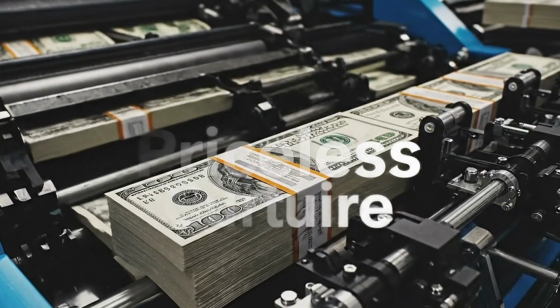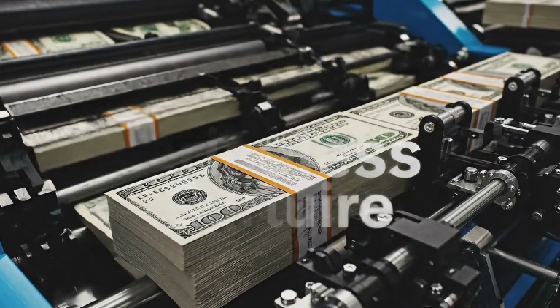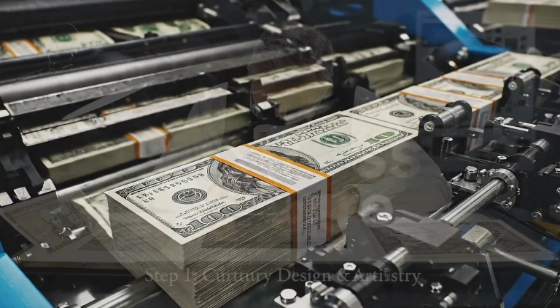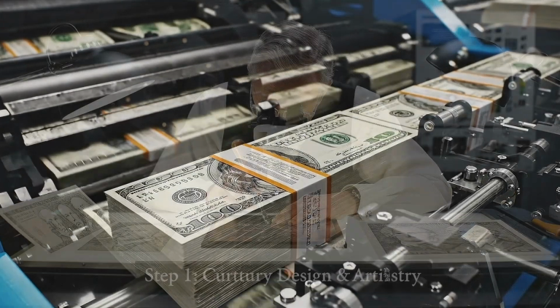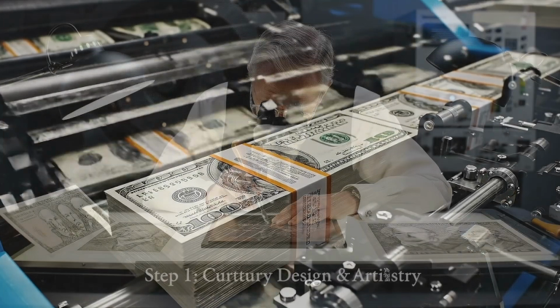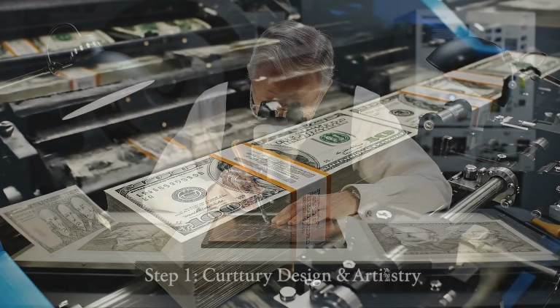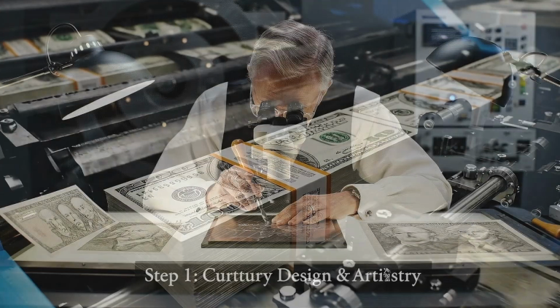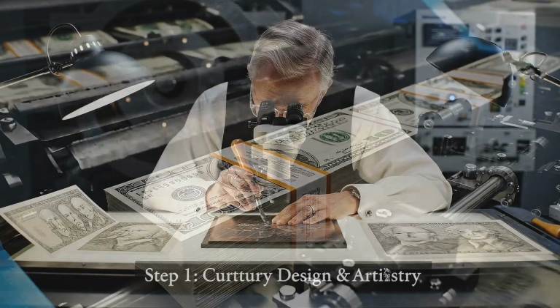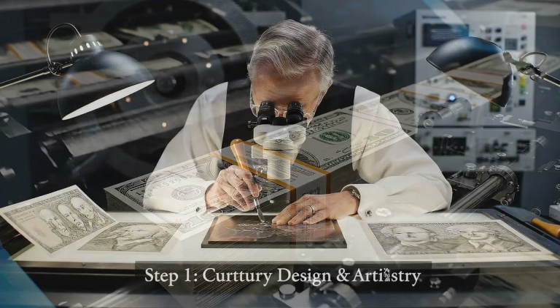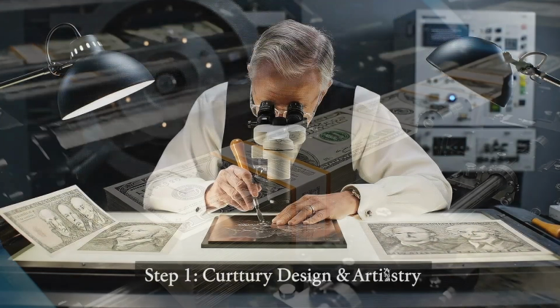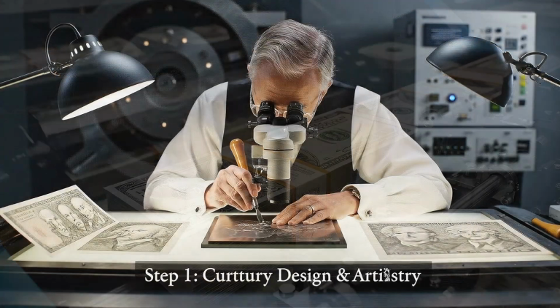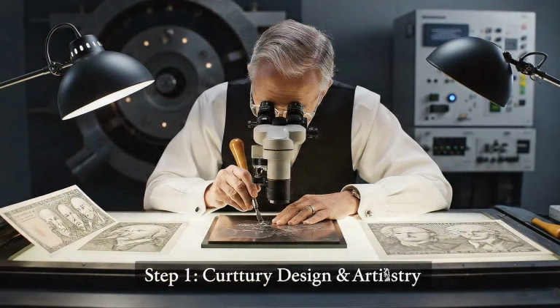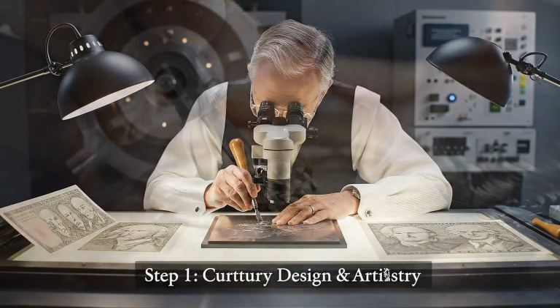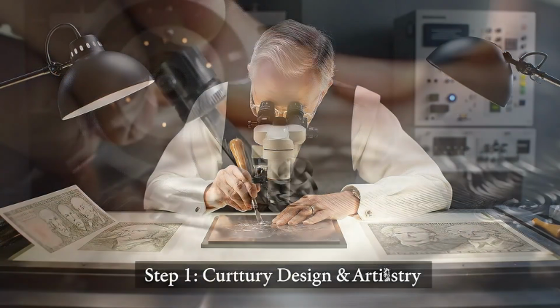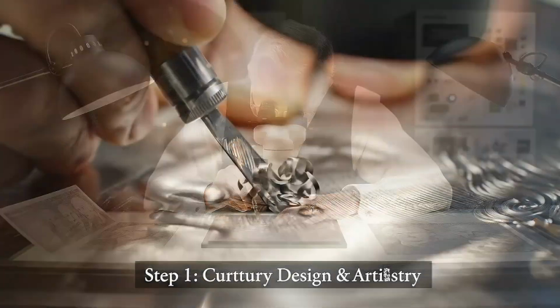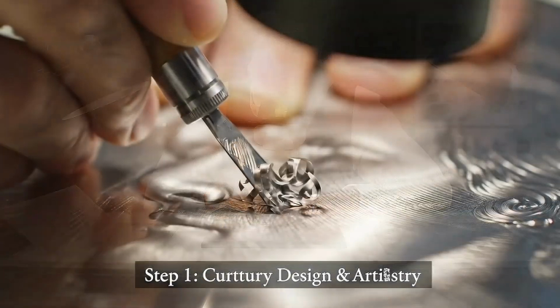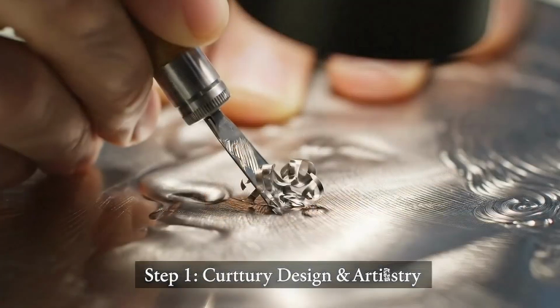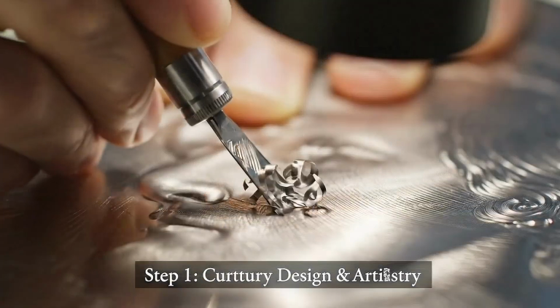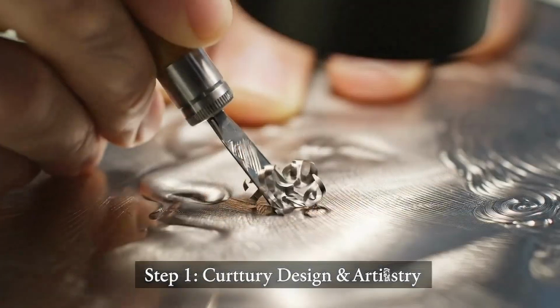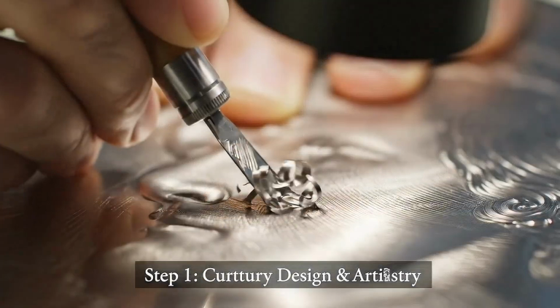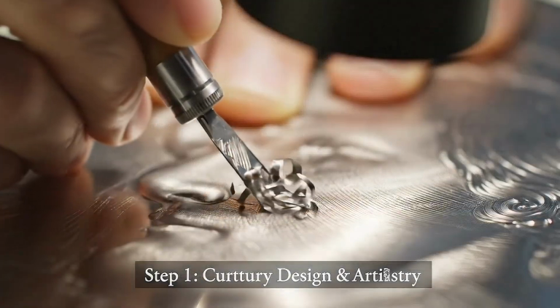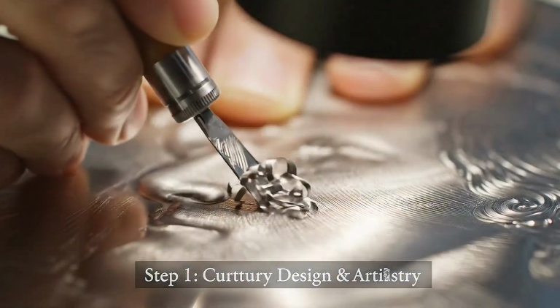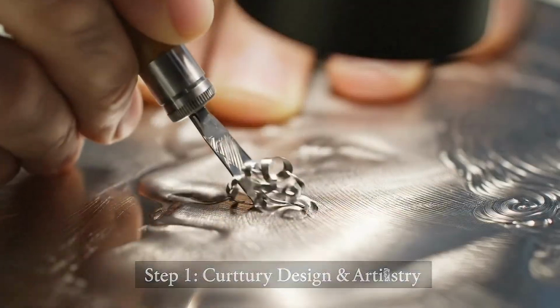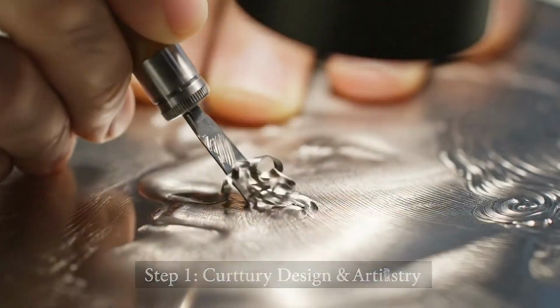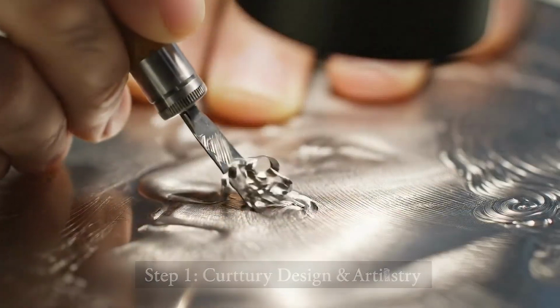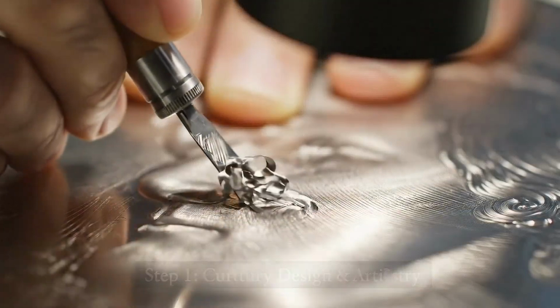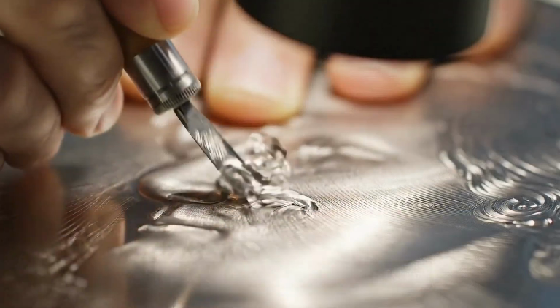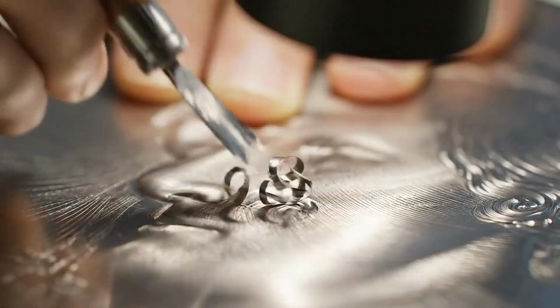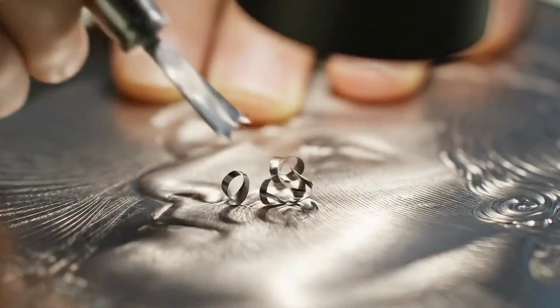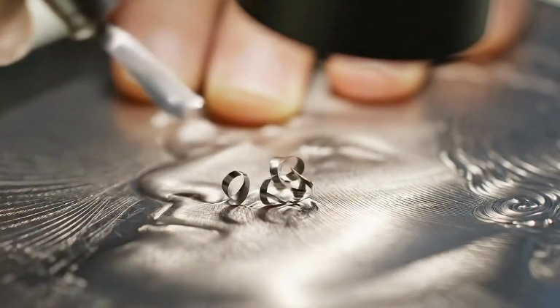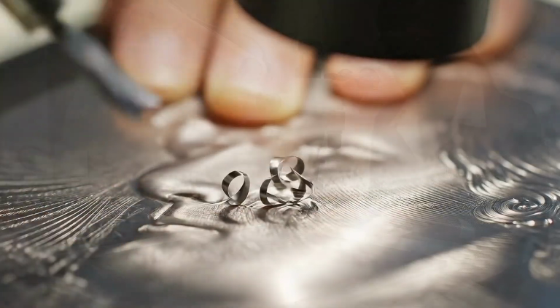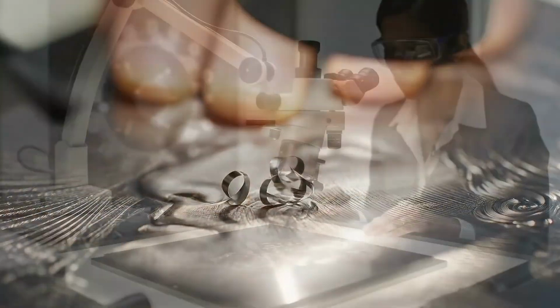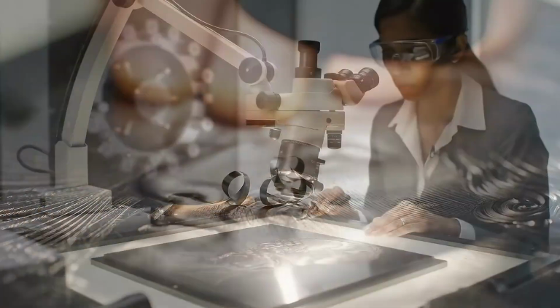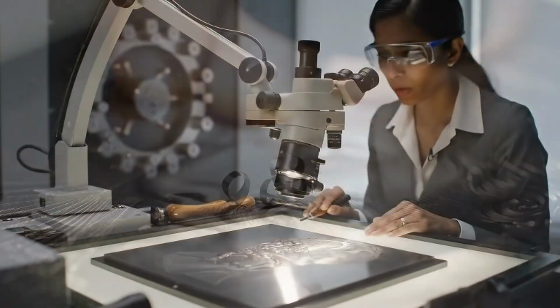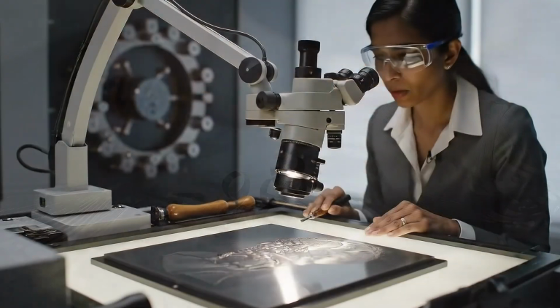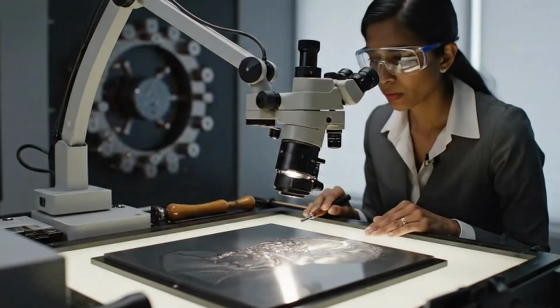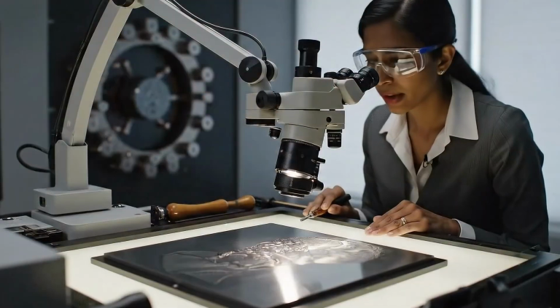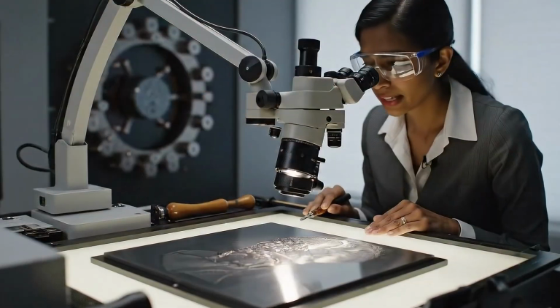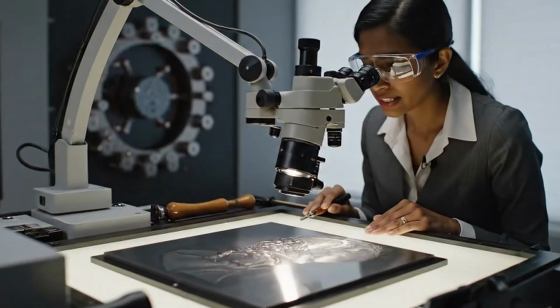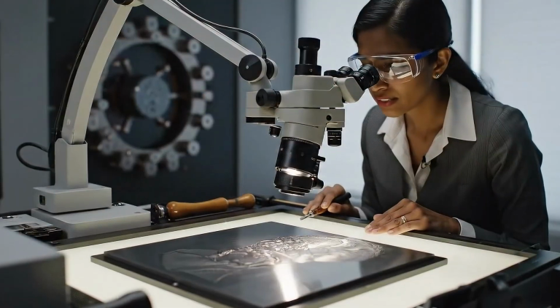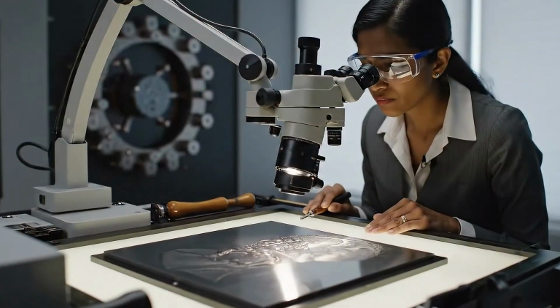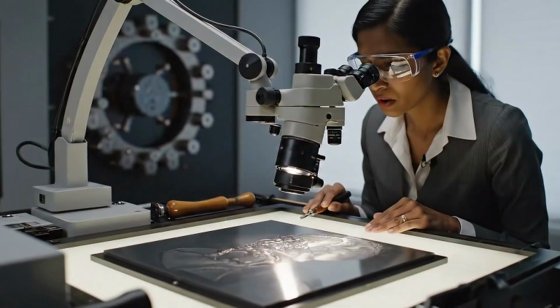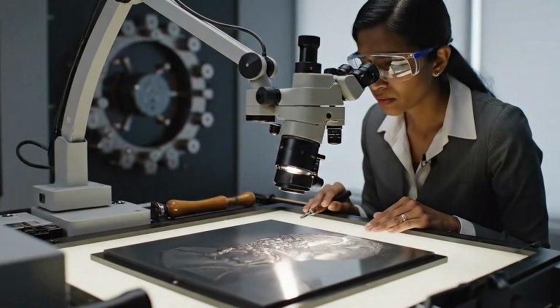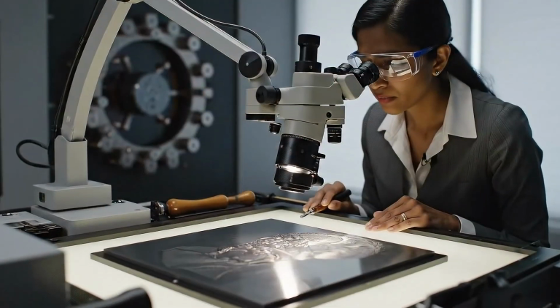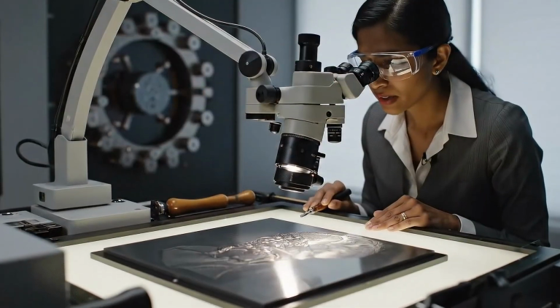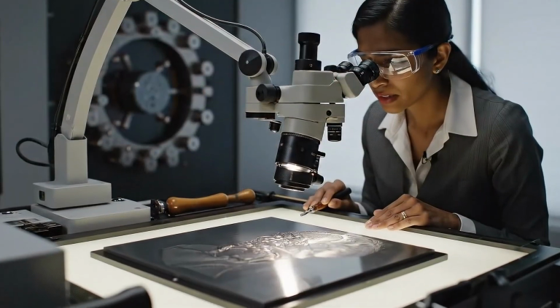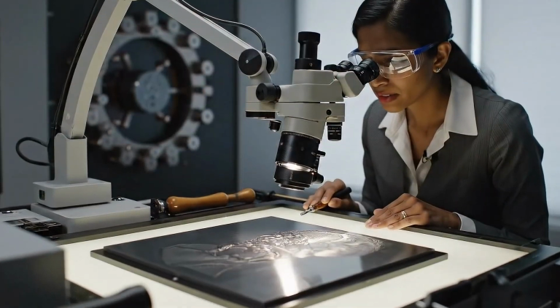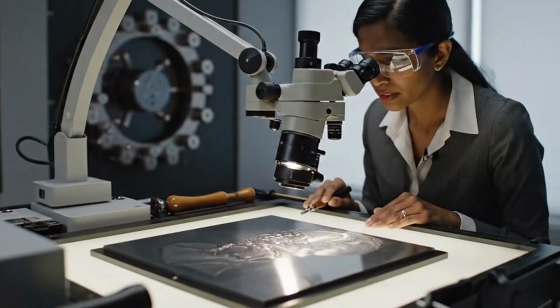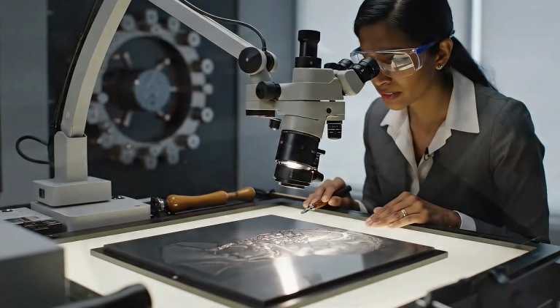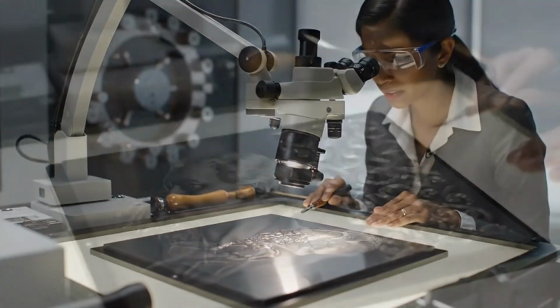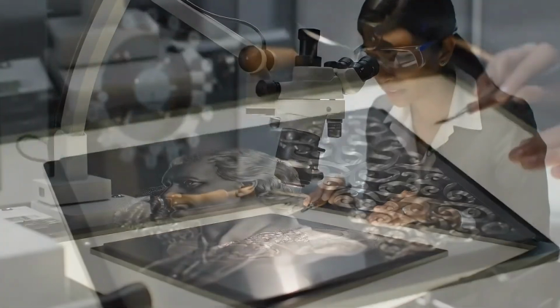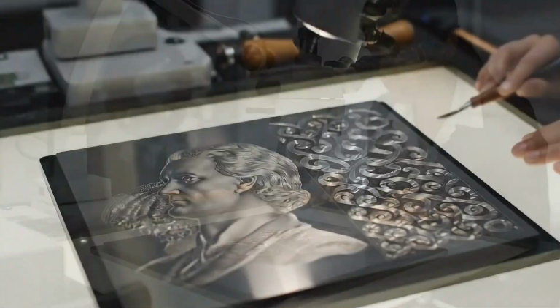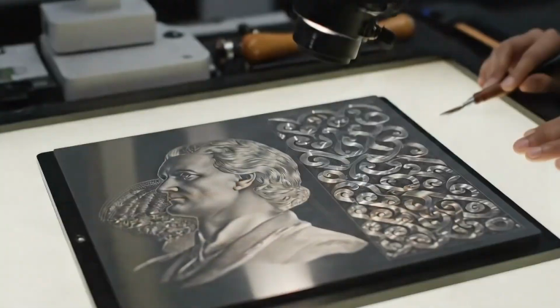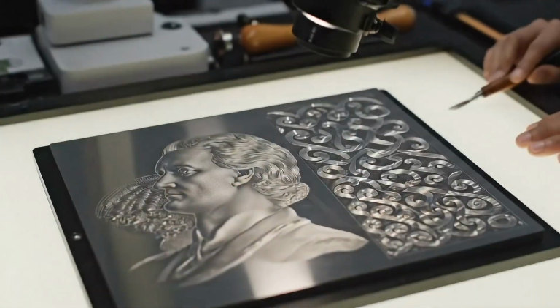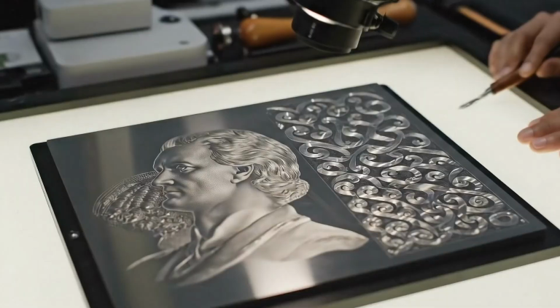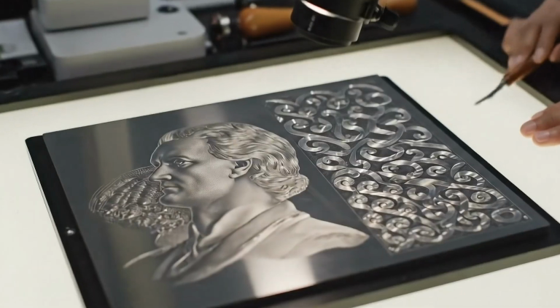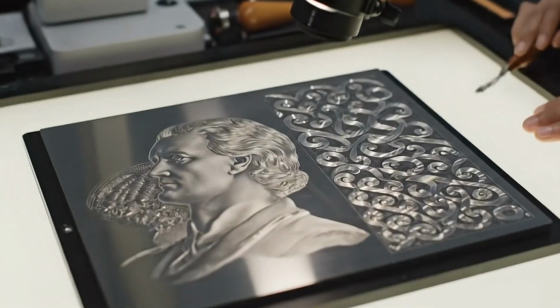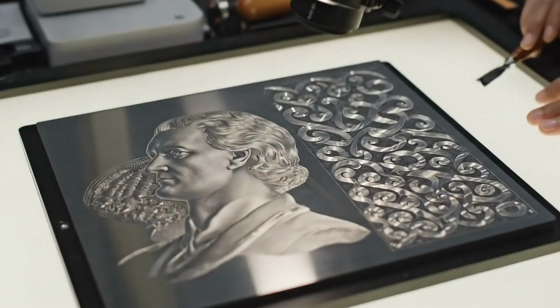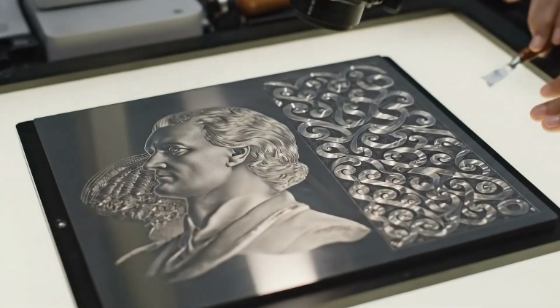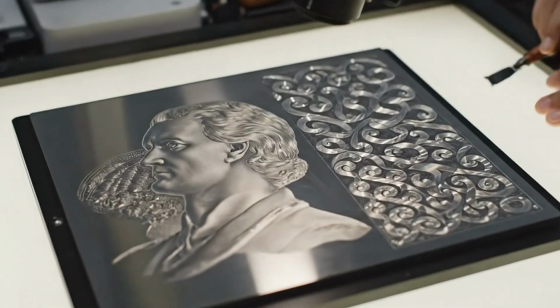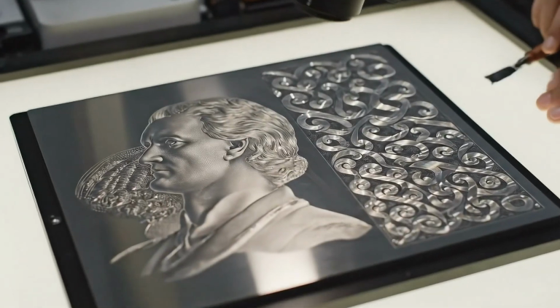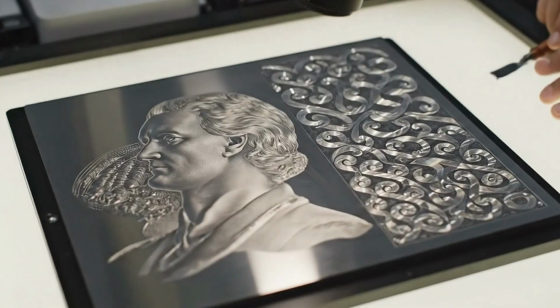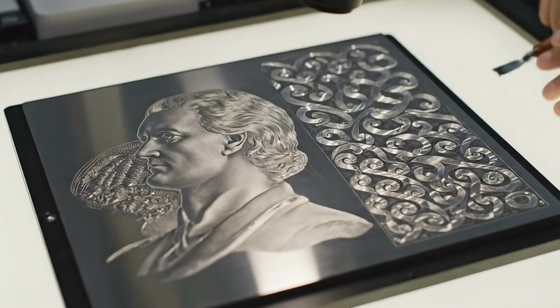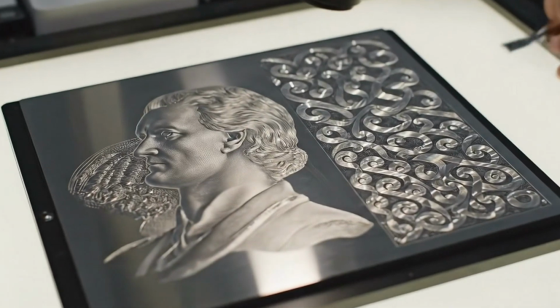I completed the guilloche pattern on the lower left. Let's verify the consistency. It looks excellent, Daniel.